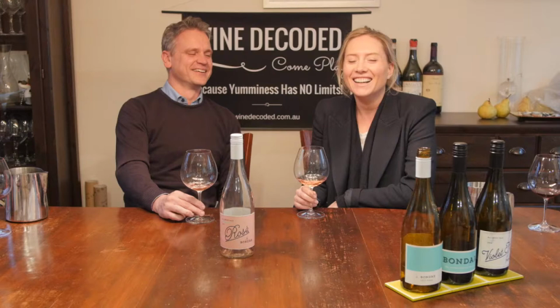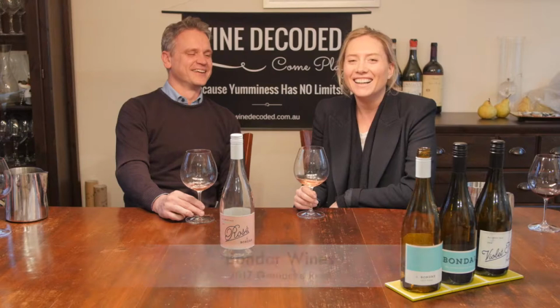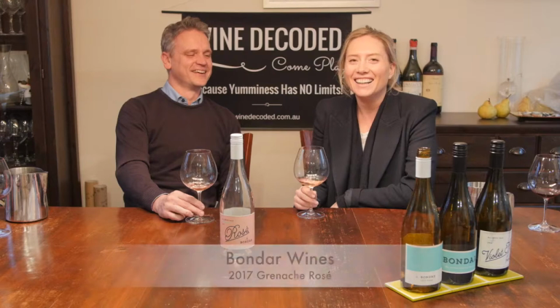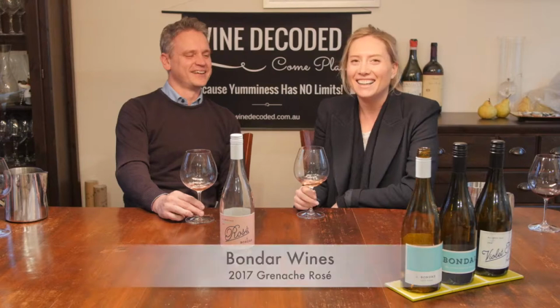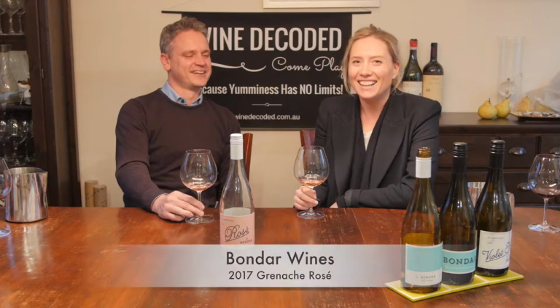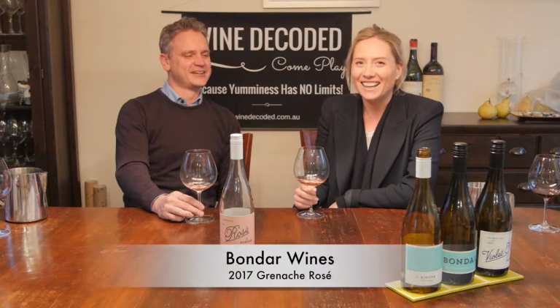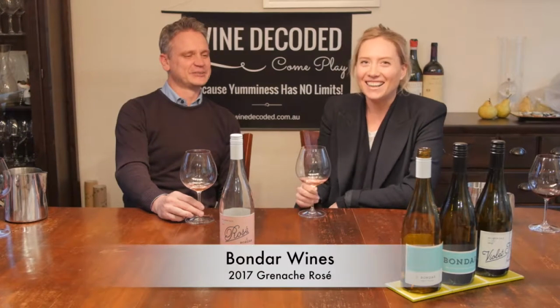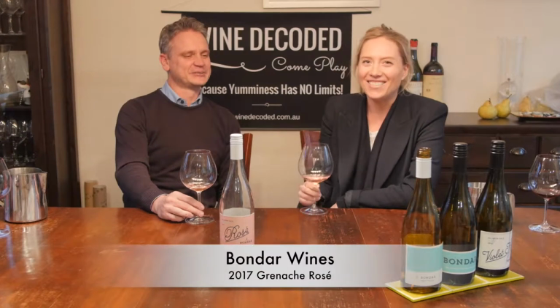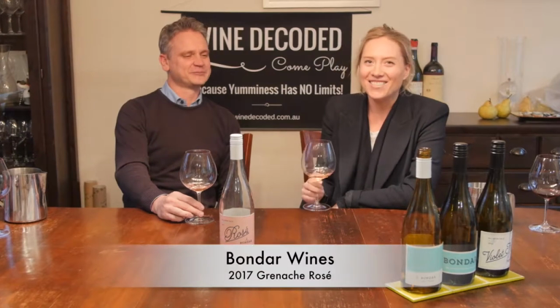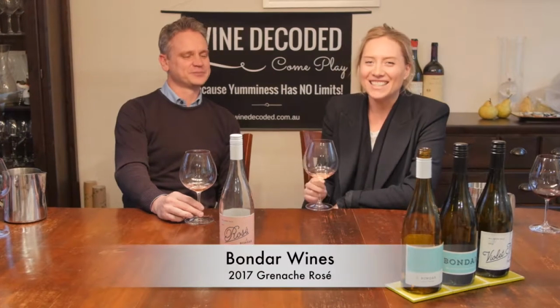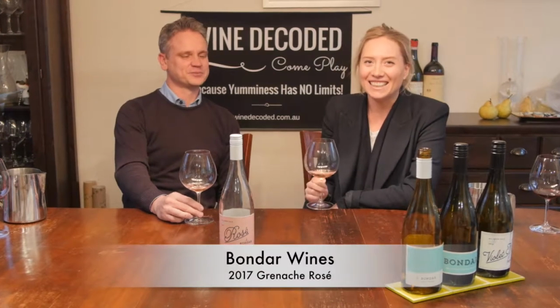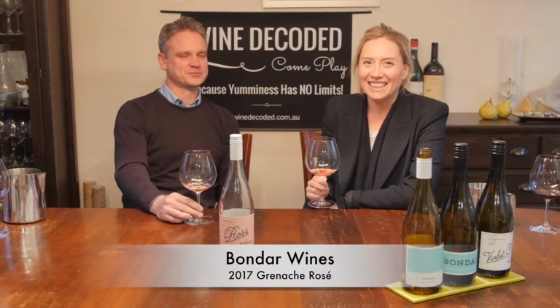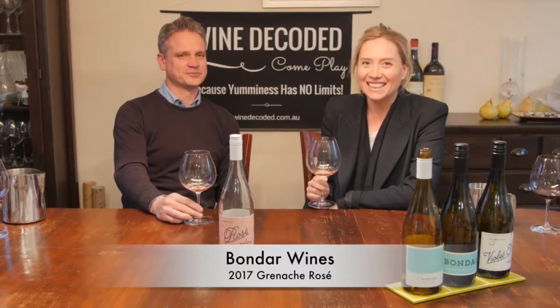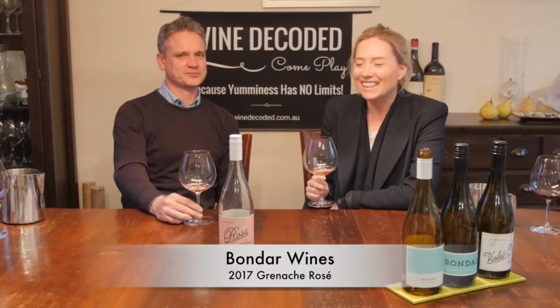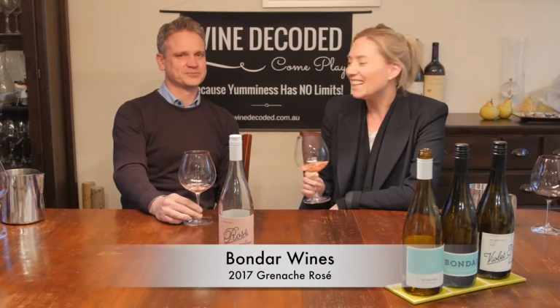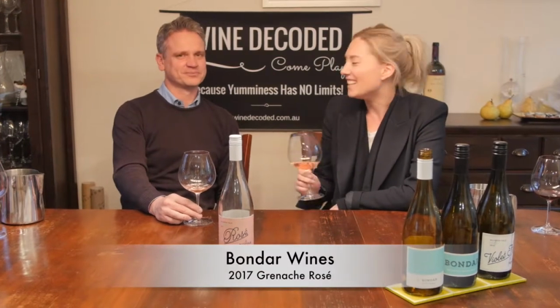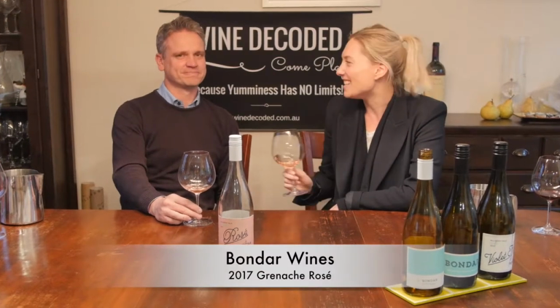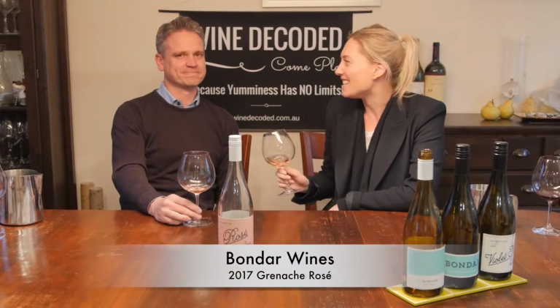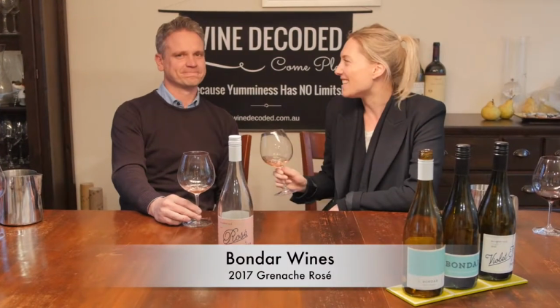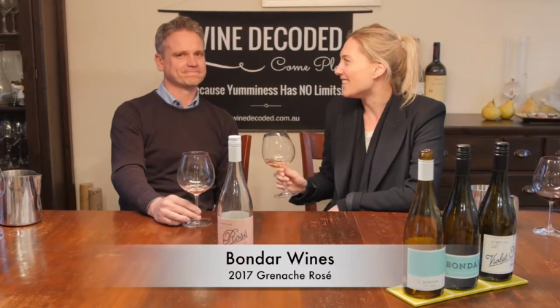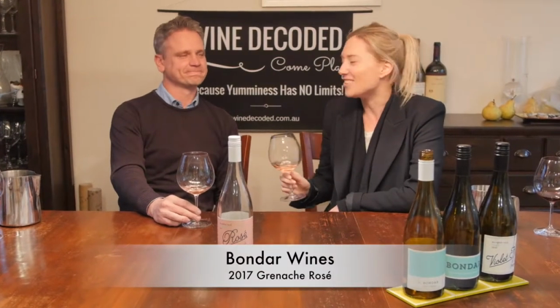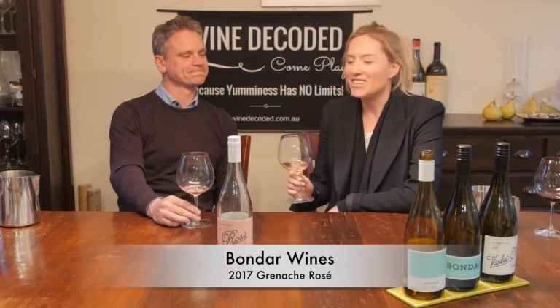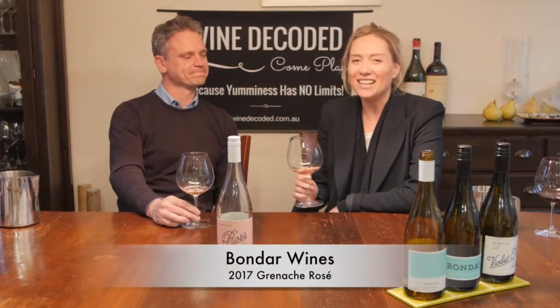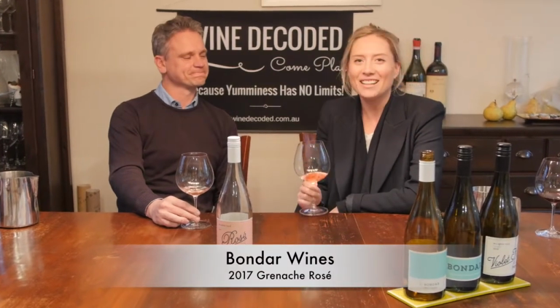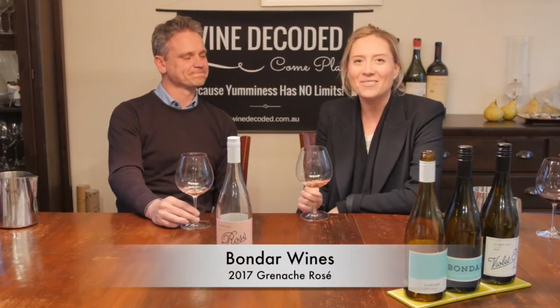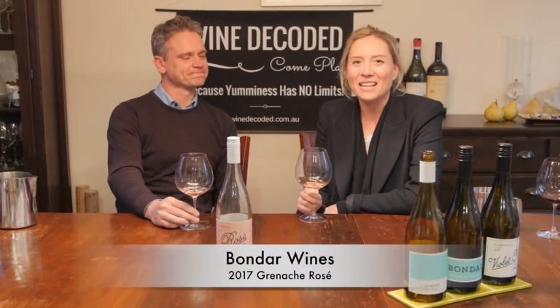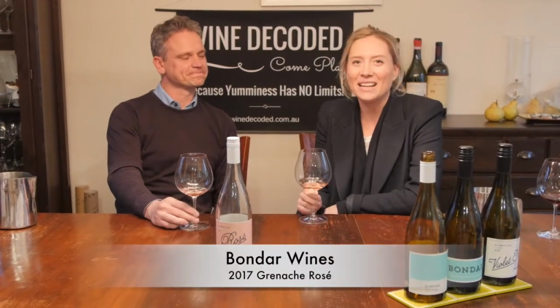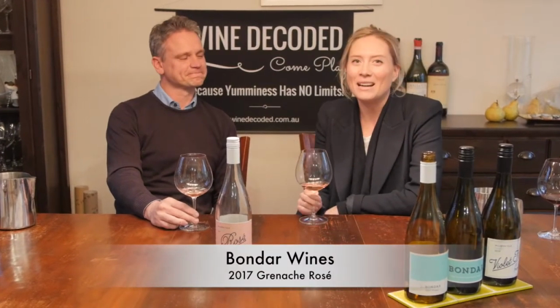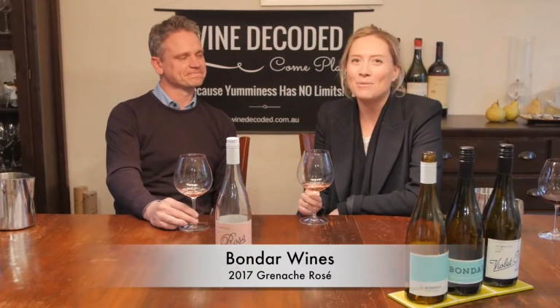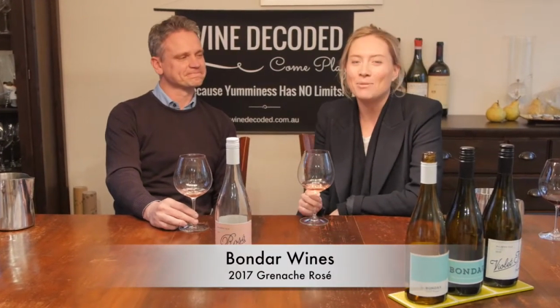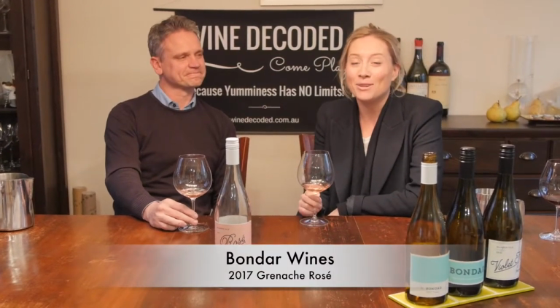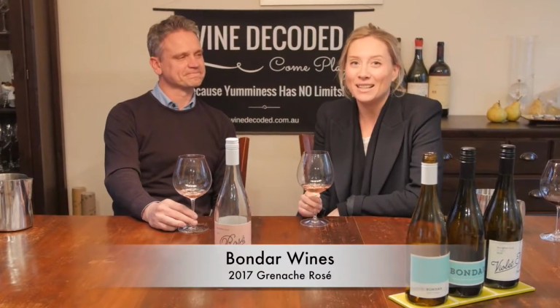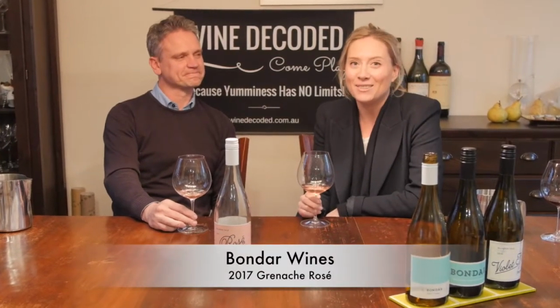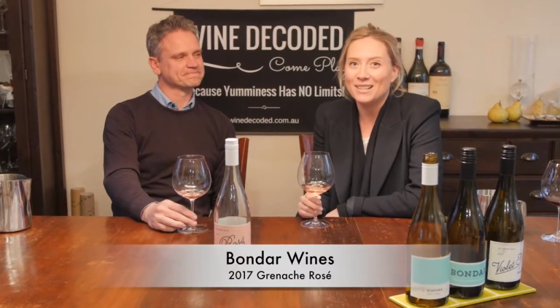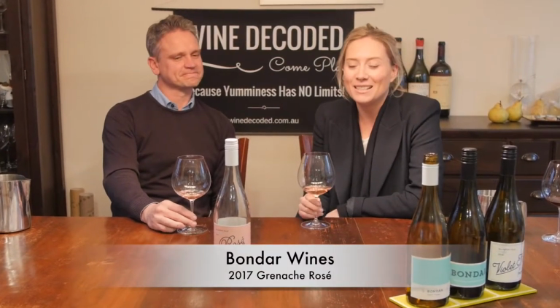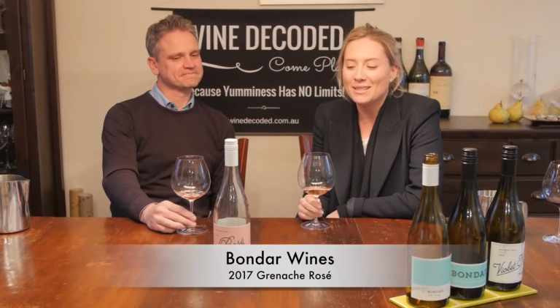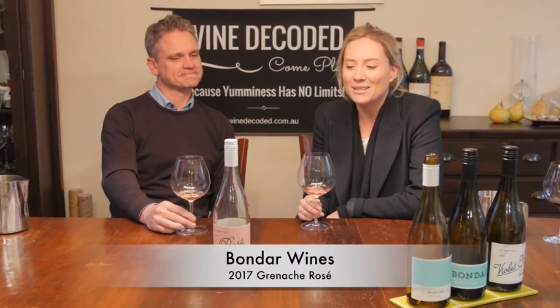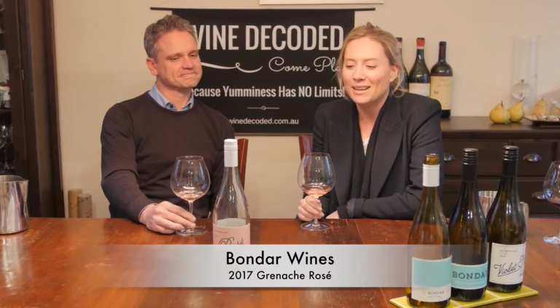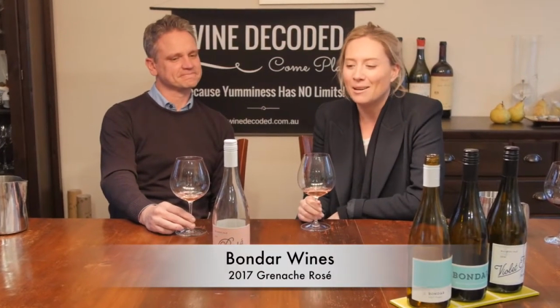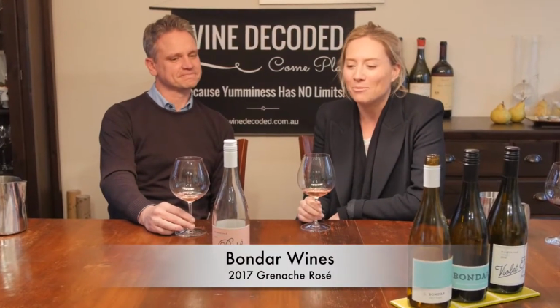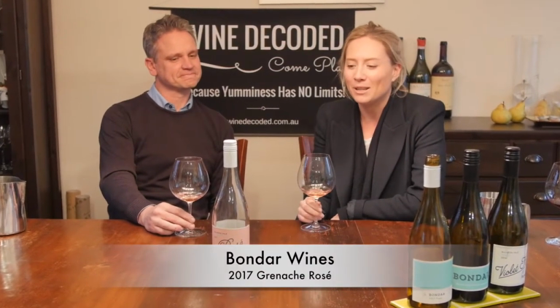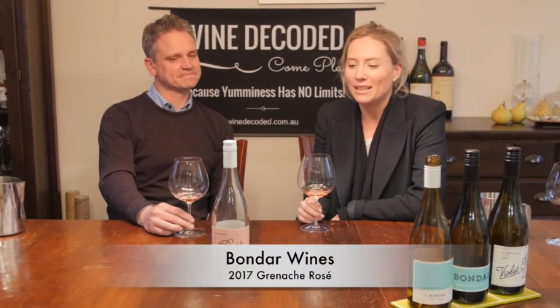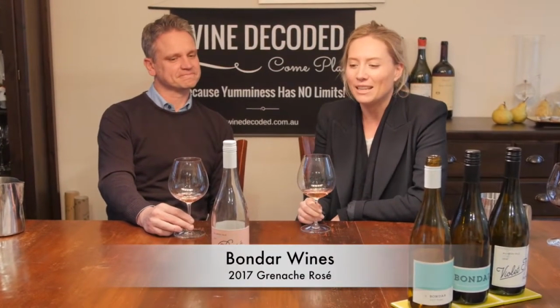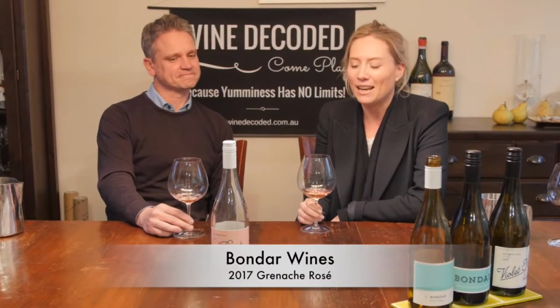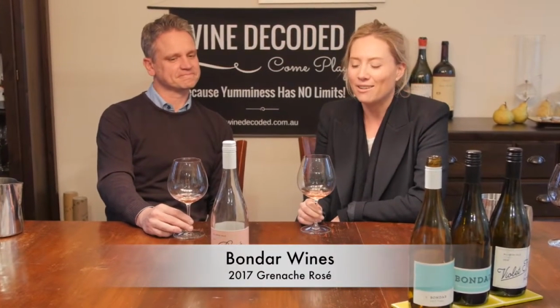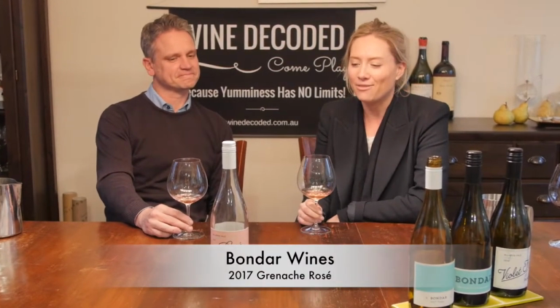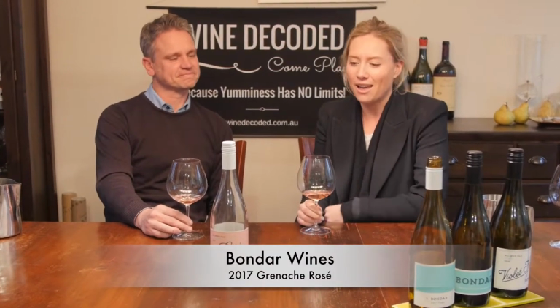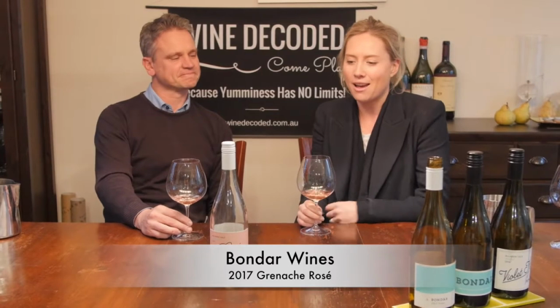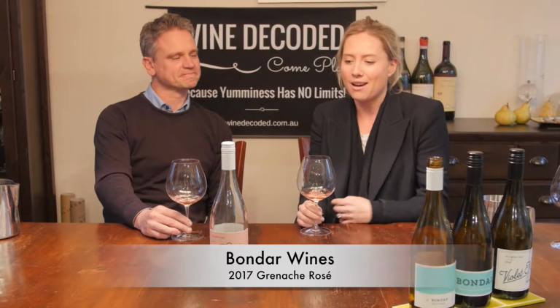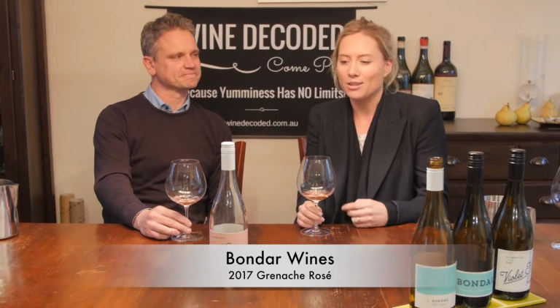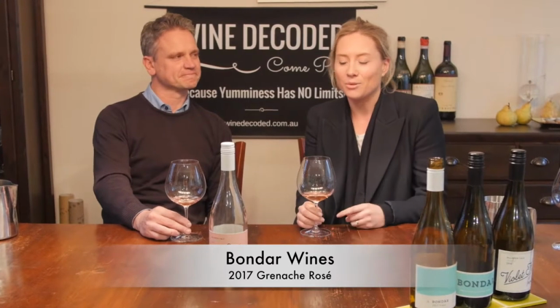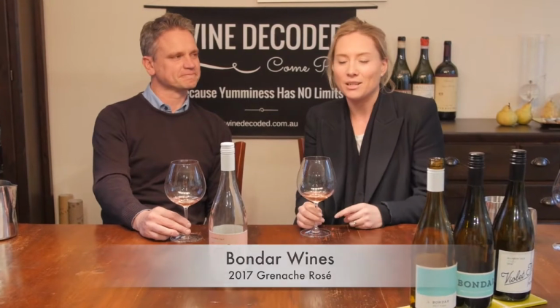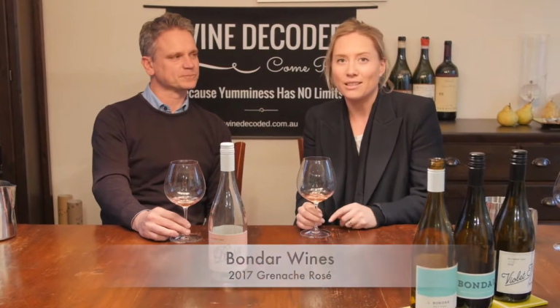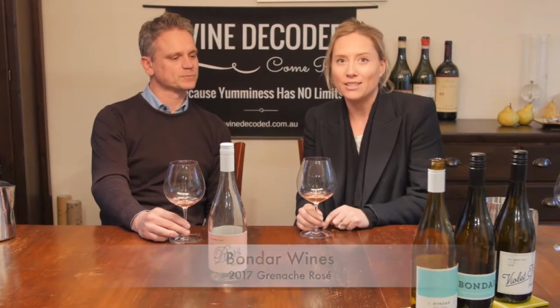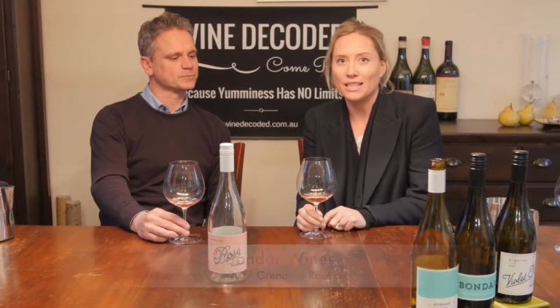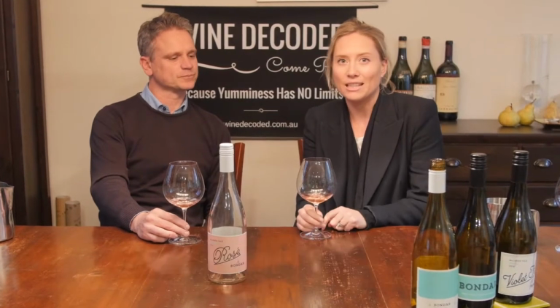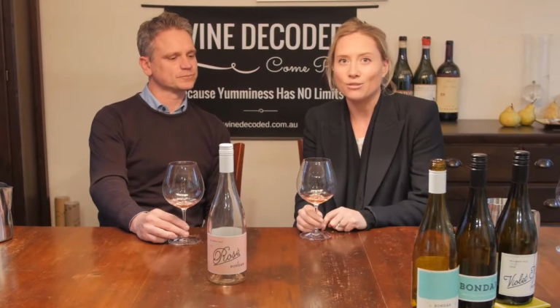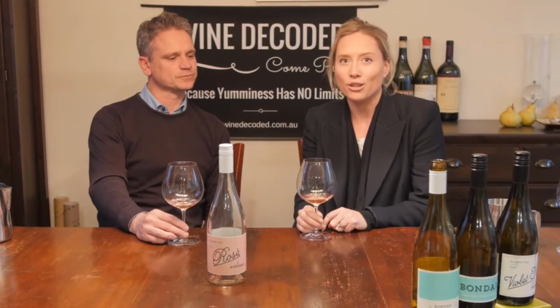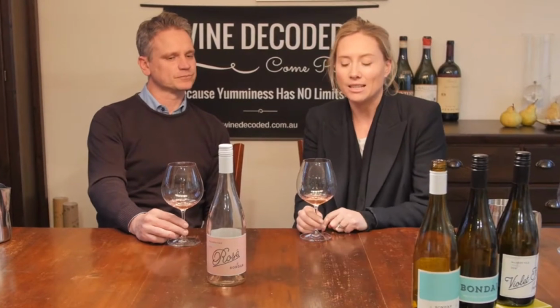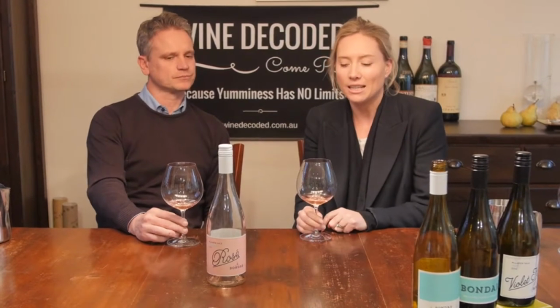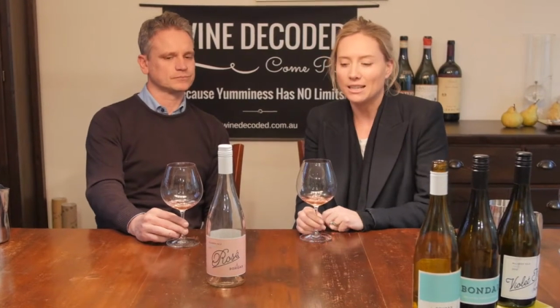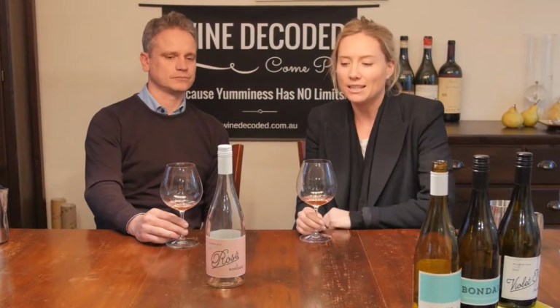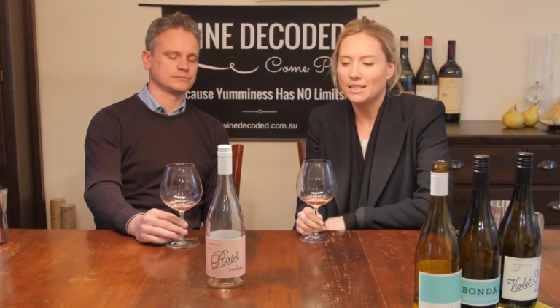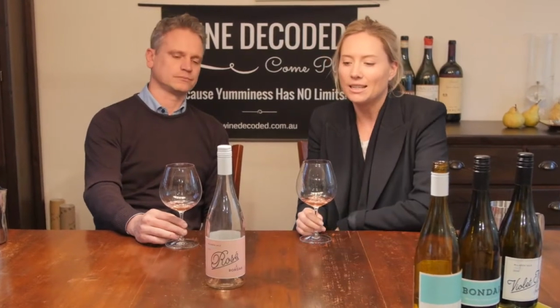Hi, I'm Selina and this is Andre and we are Bondar Wines. We have our 2017 rosé here.